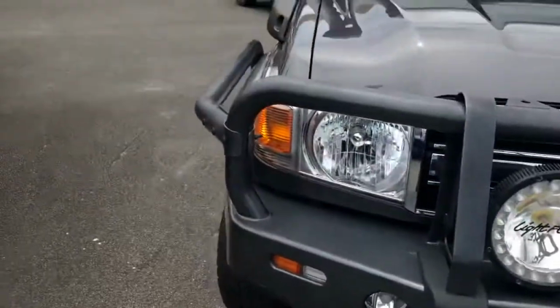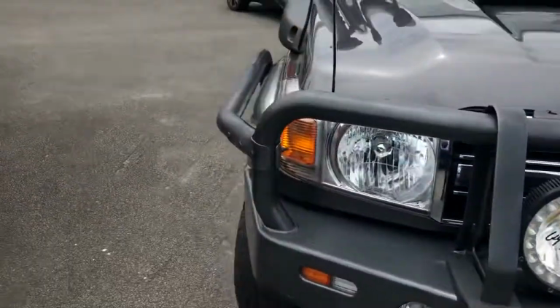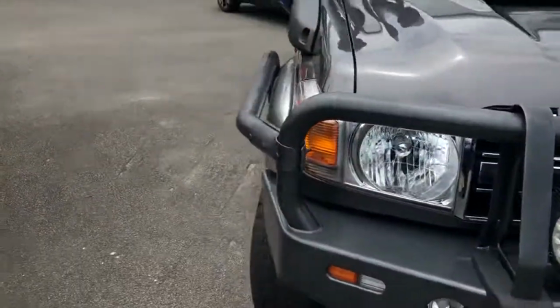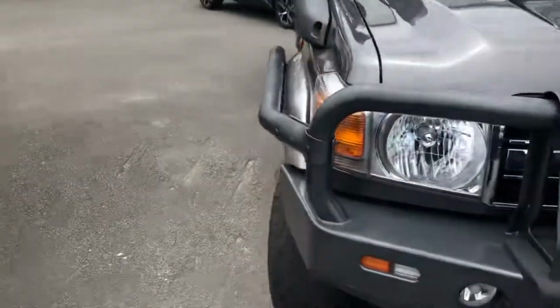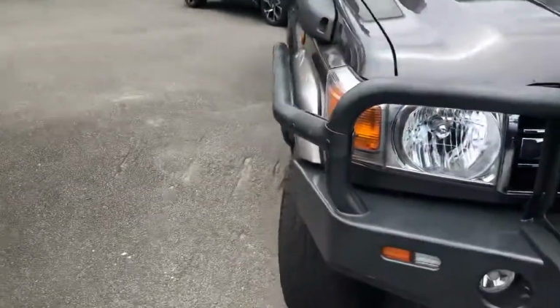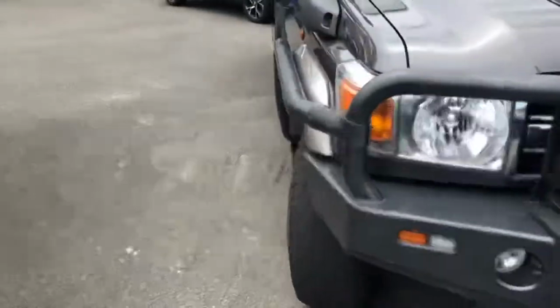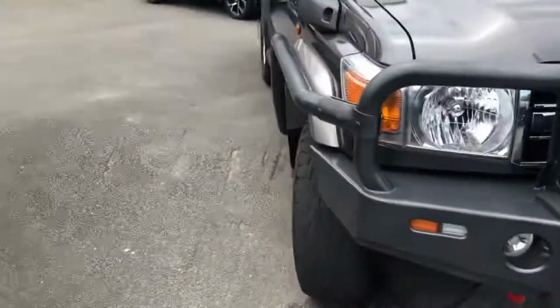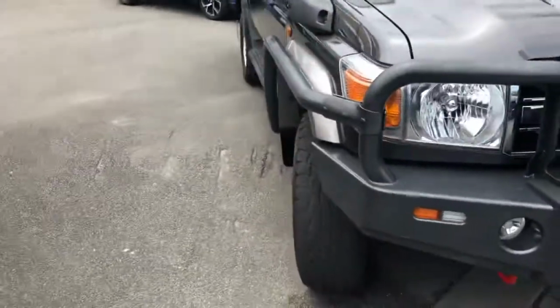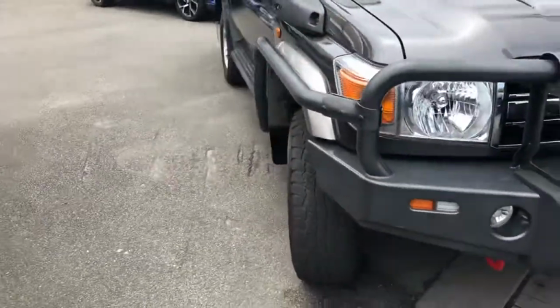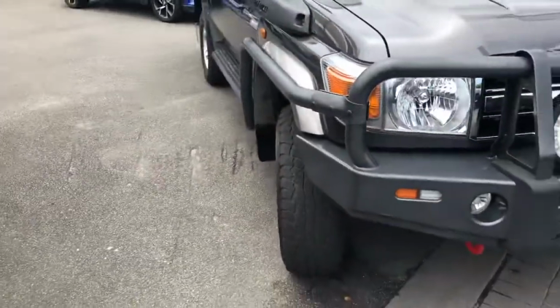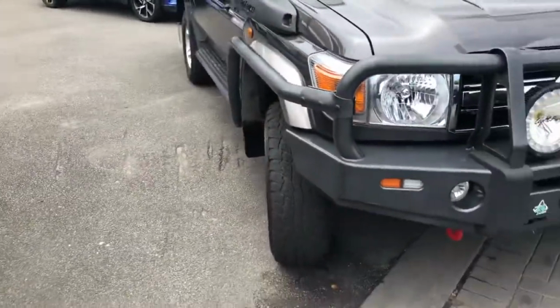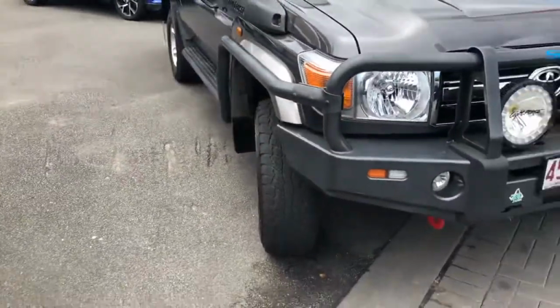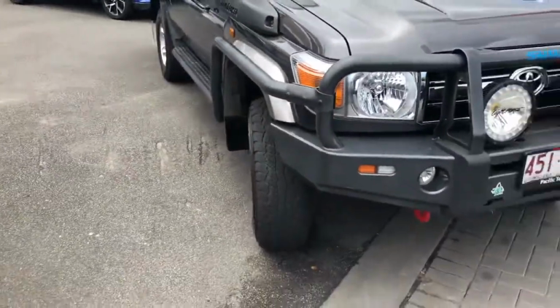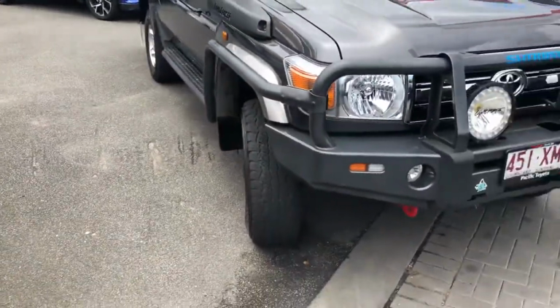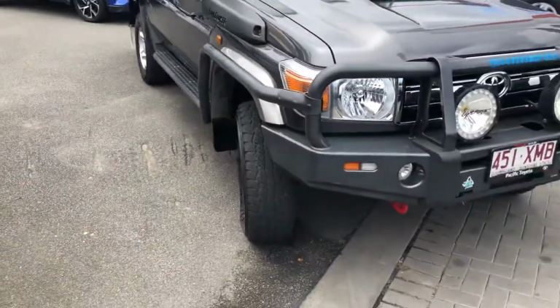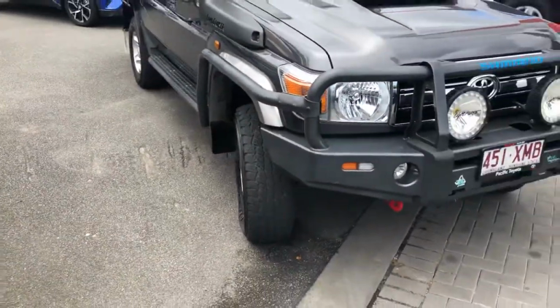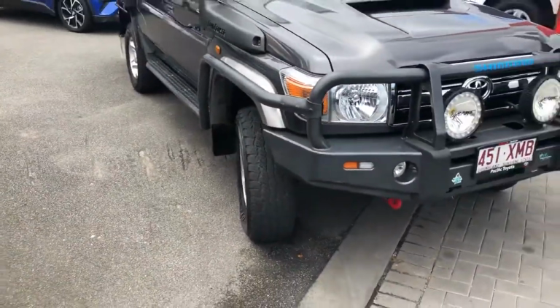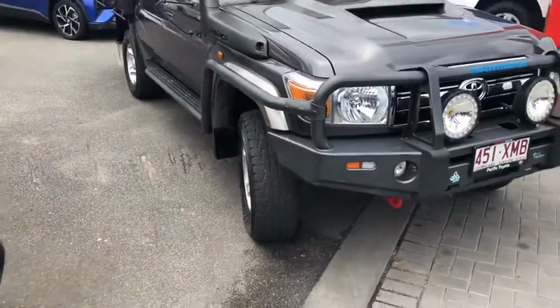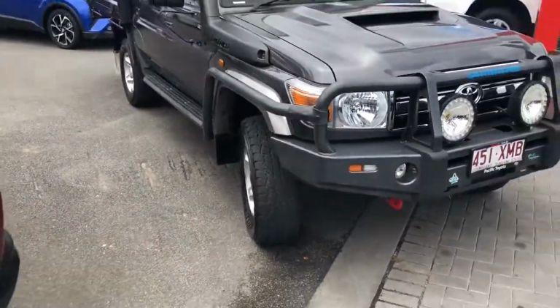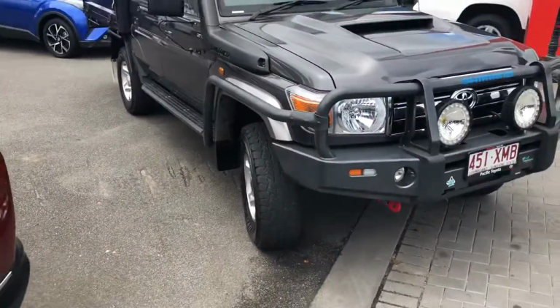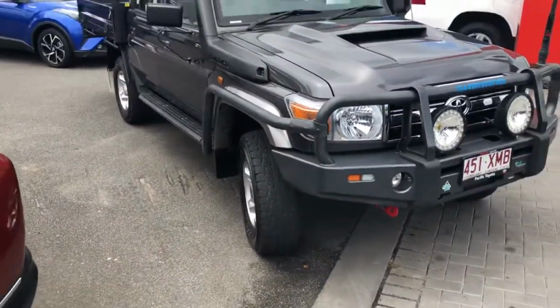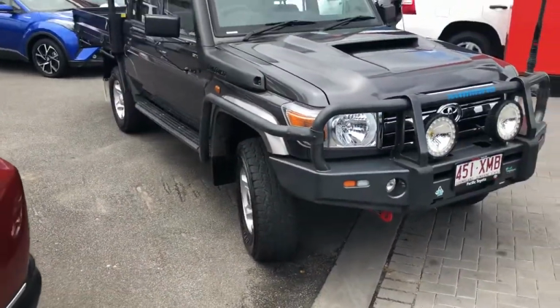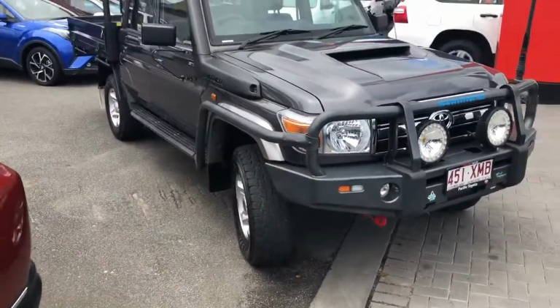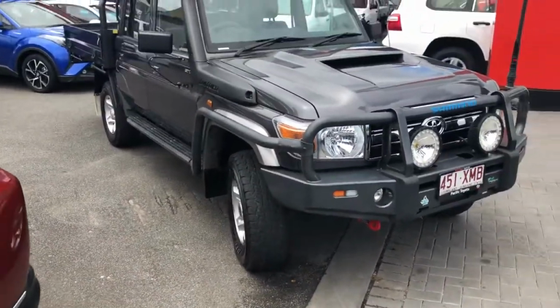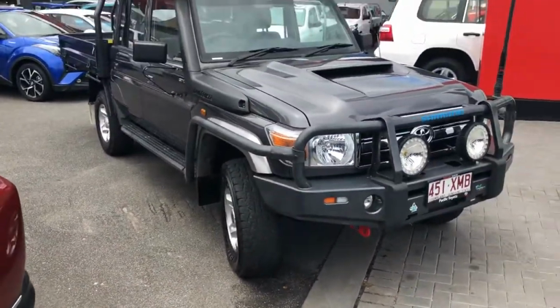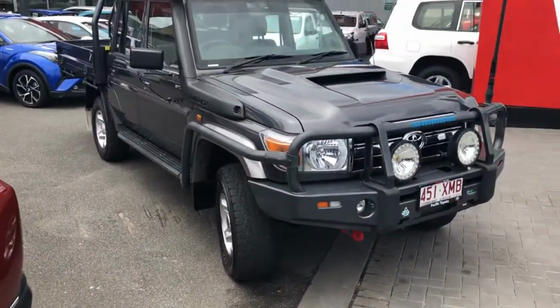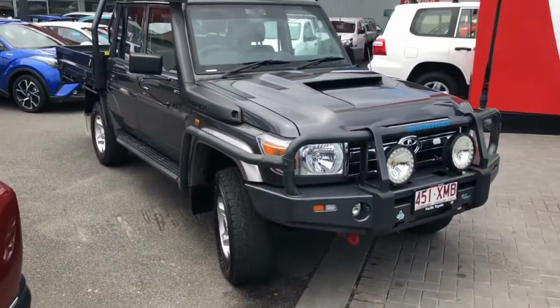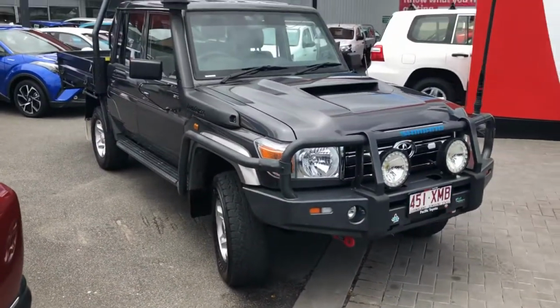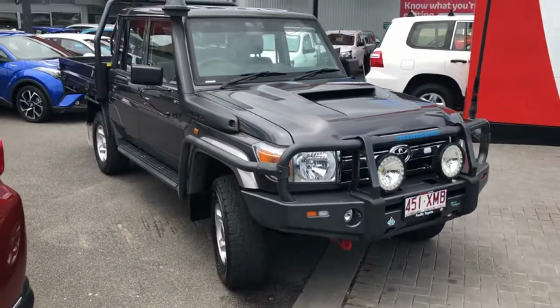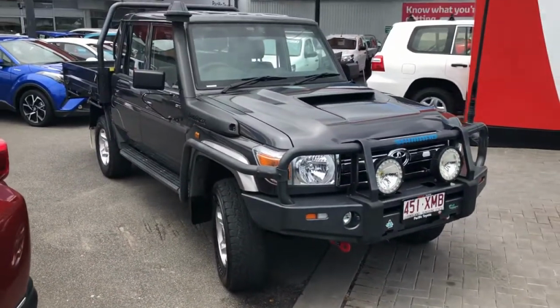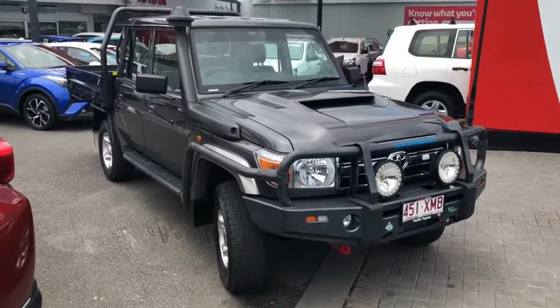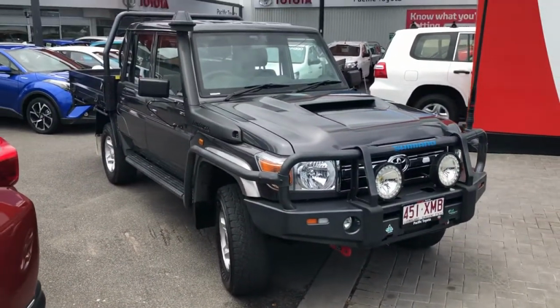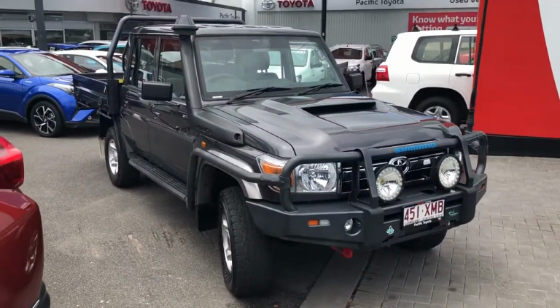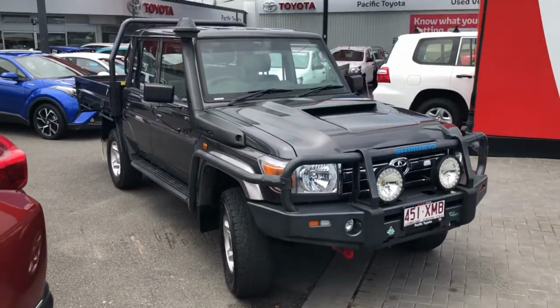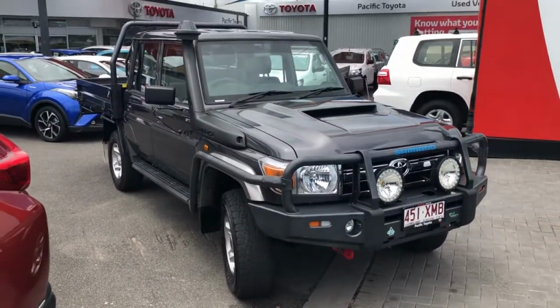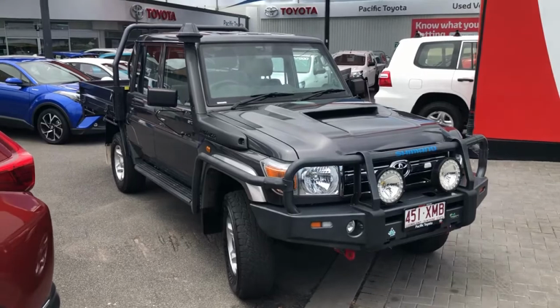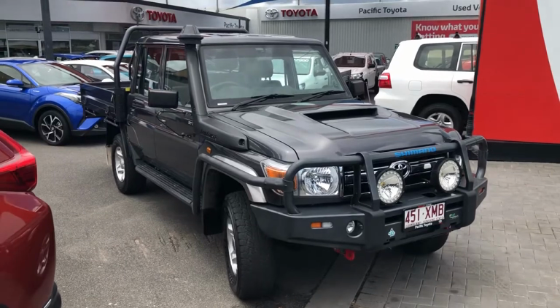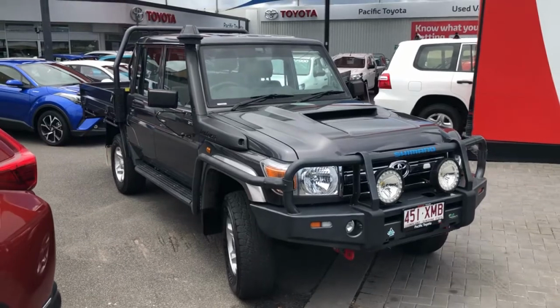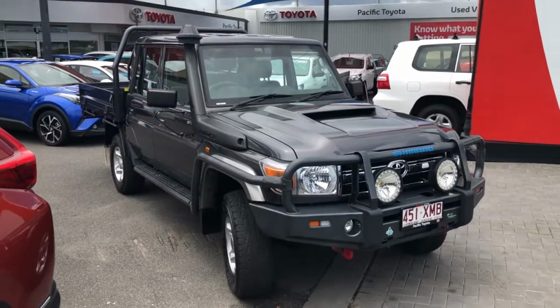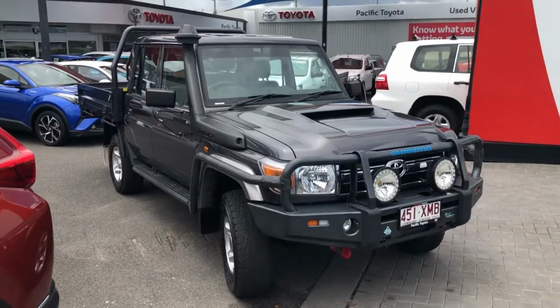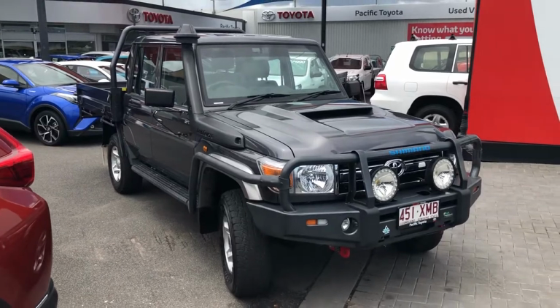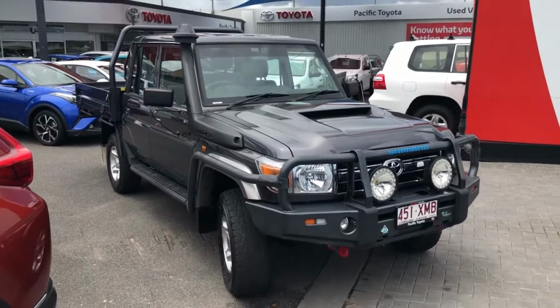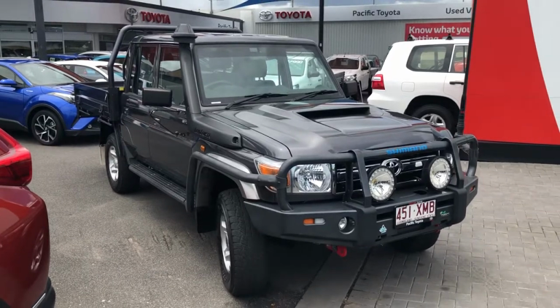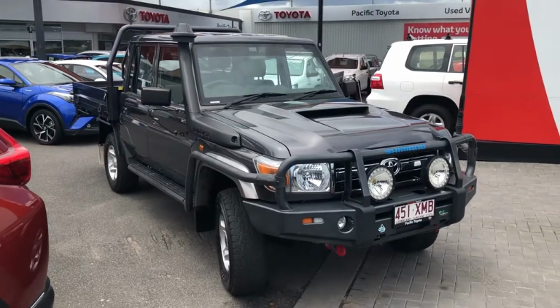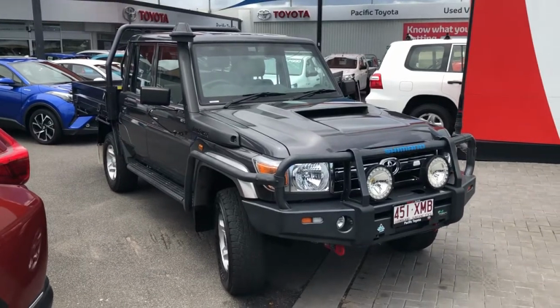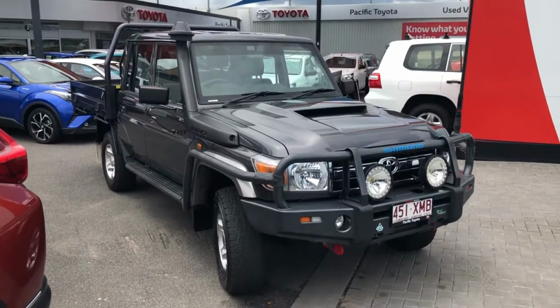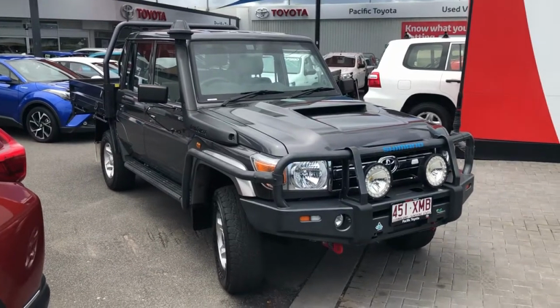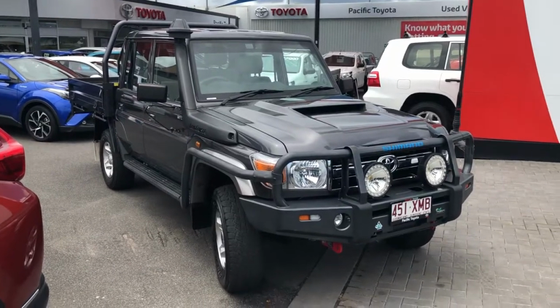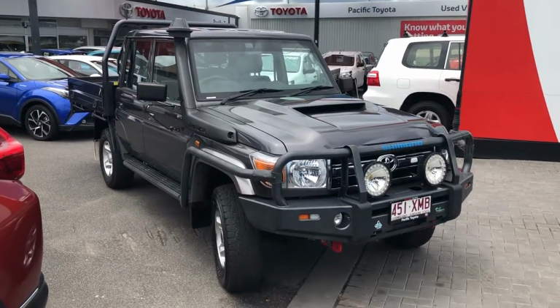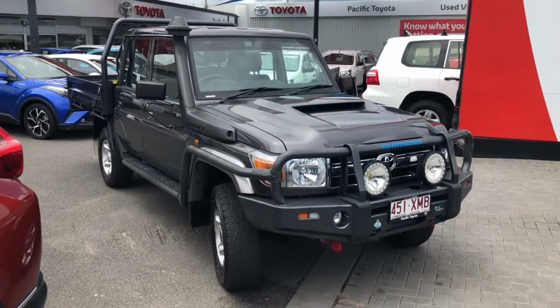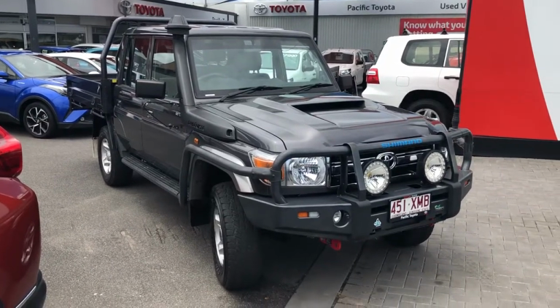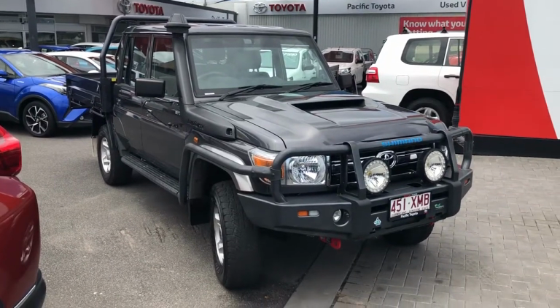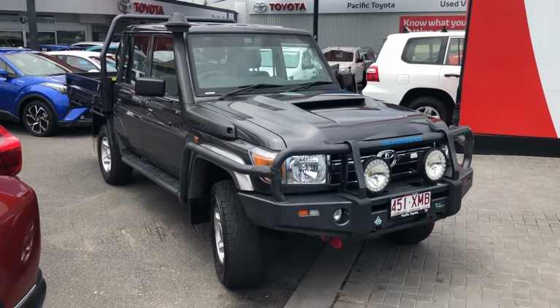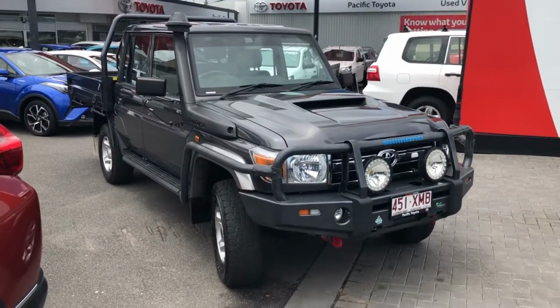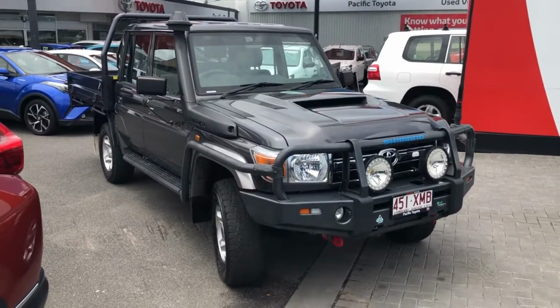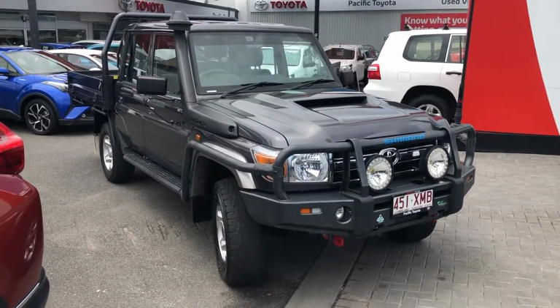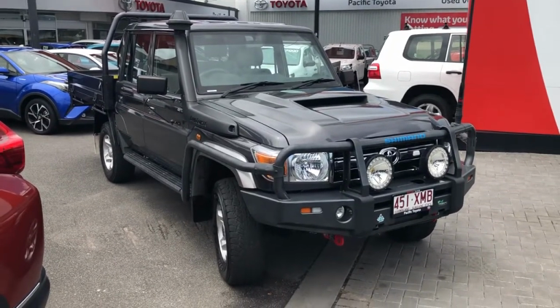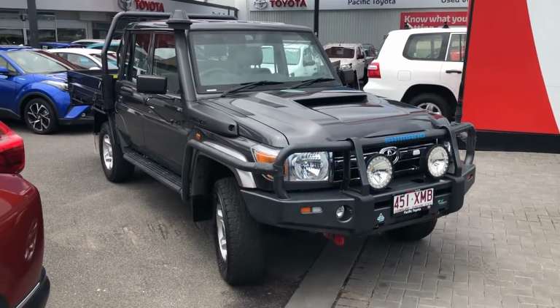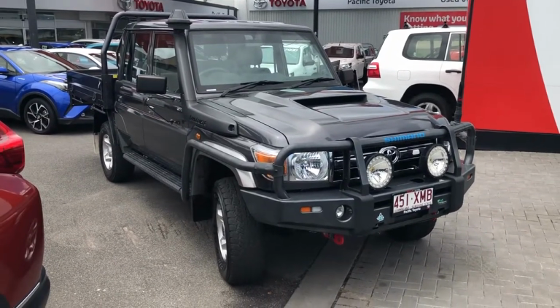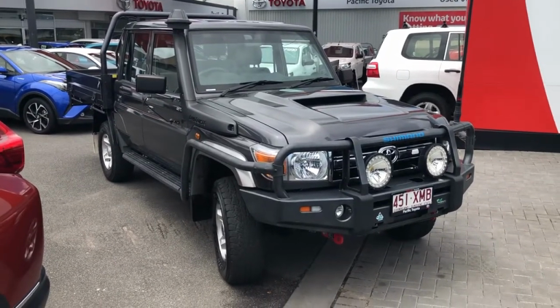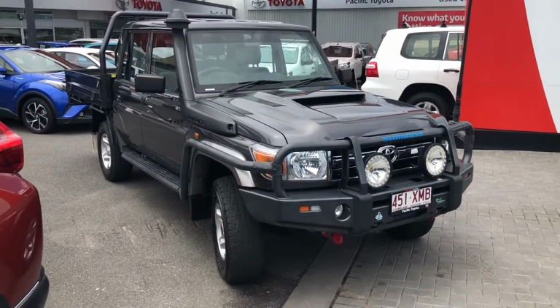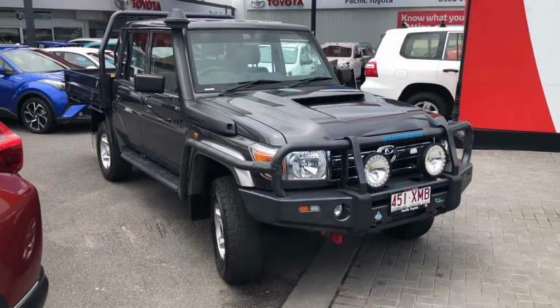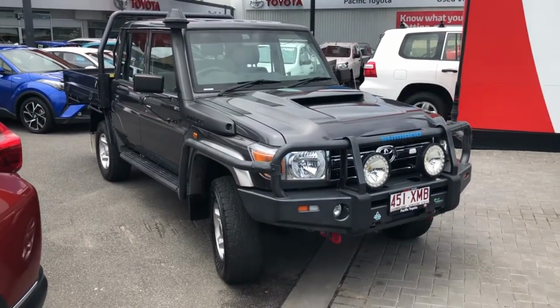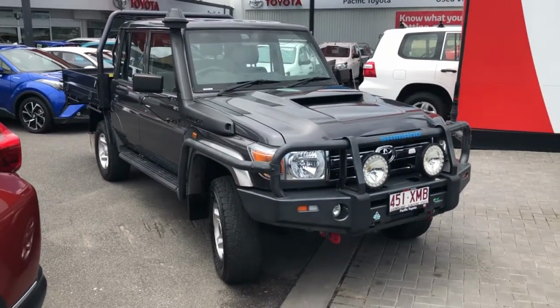So there we have it — that's our 2017 Toyota Land Cruiser Dual Cab GXL. Thank you for watching.